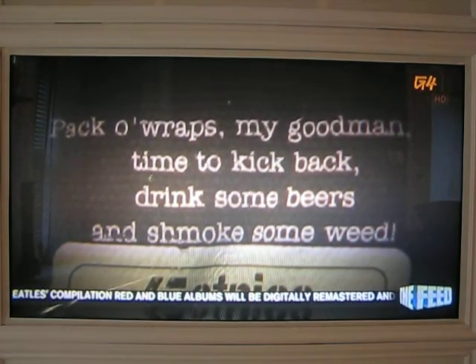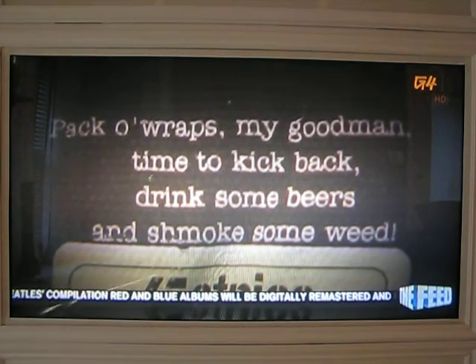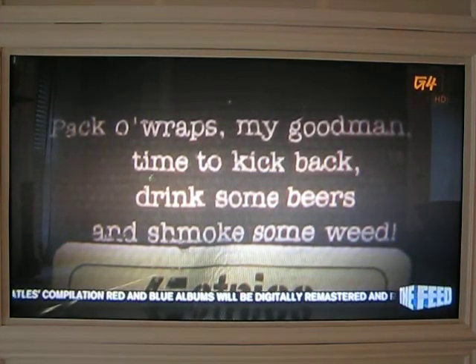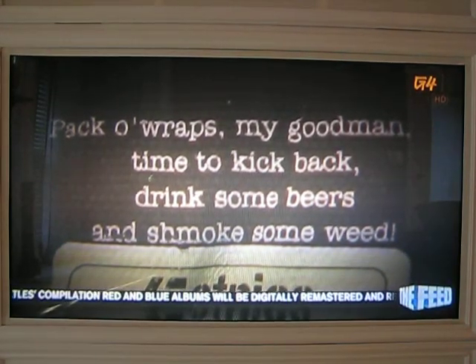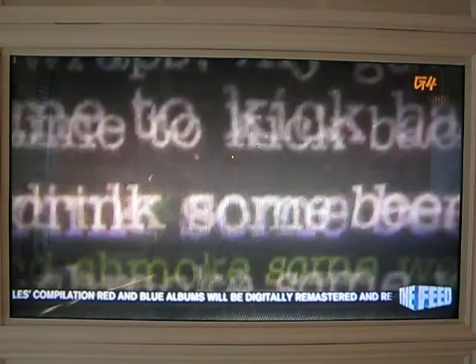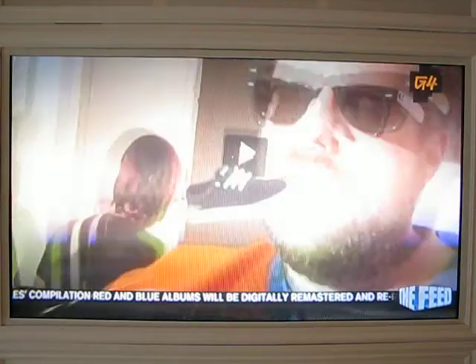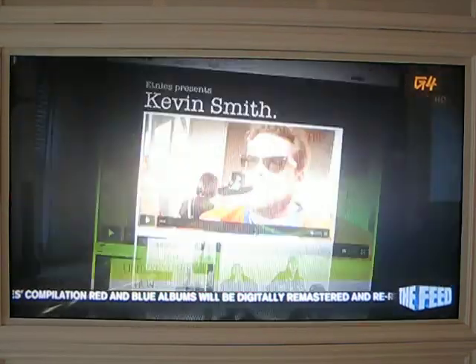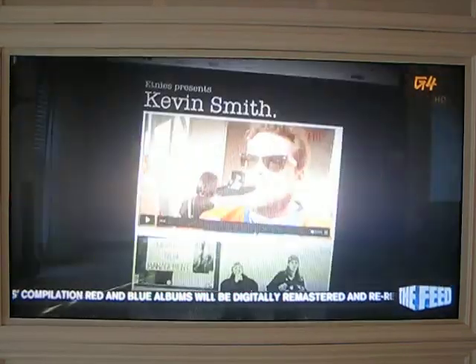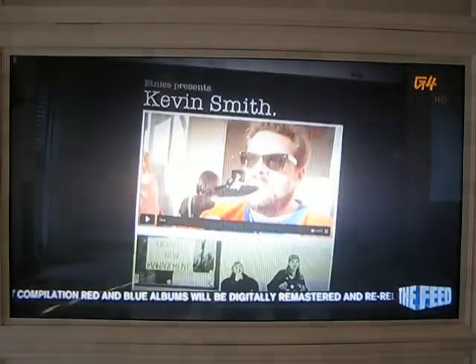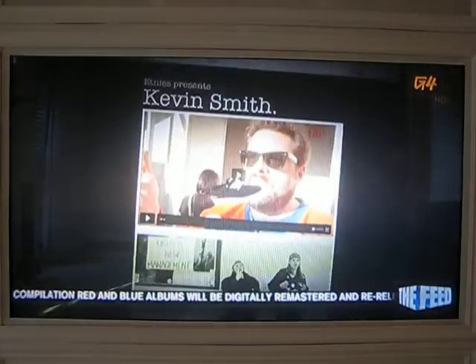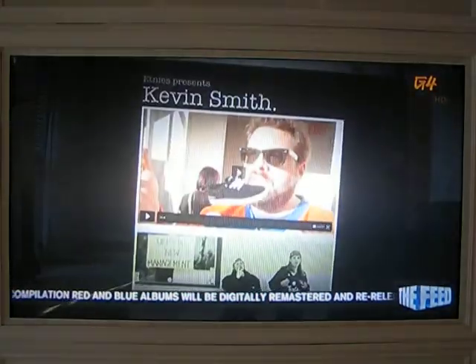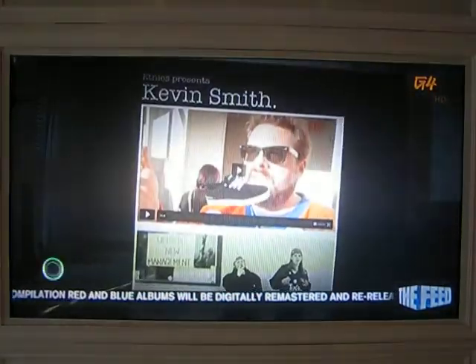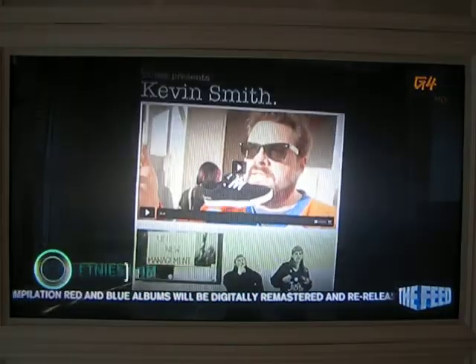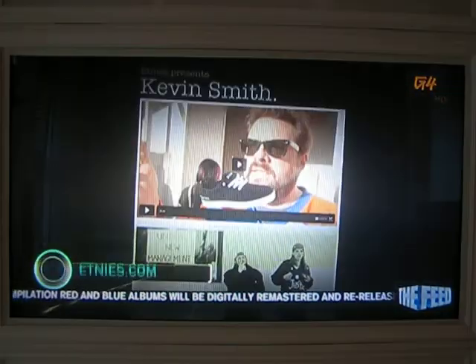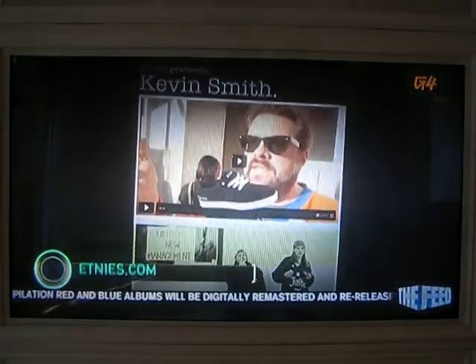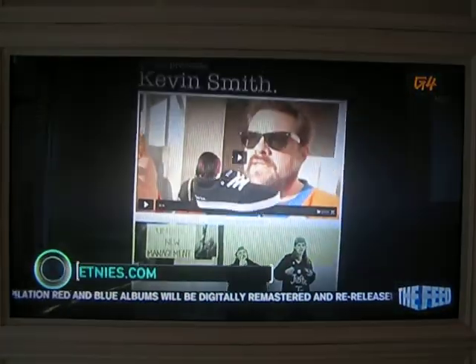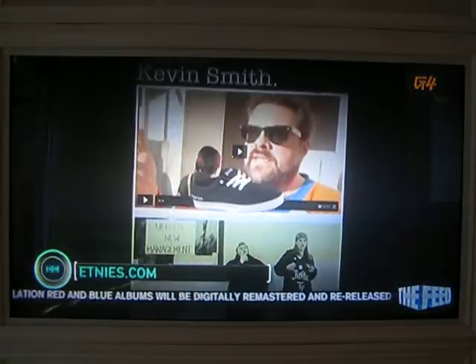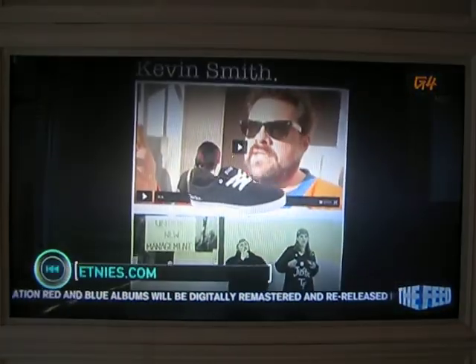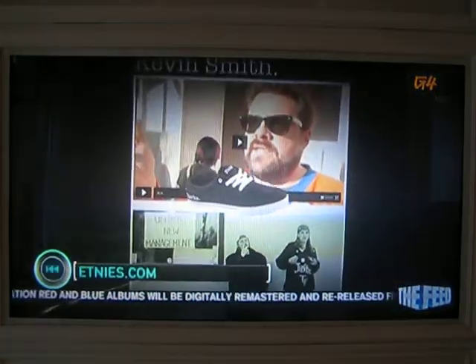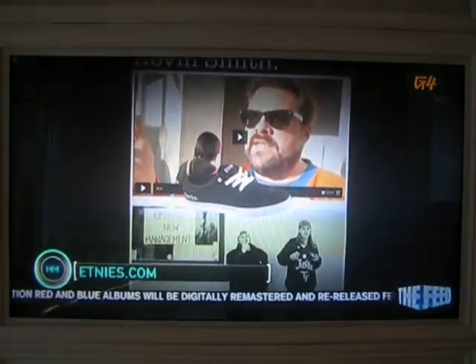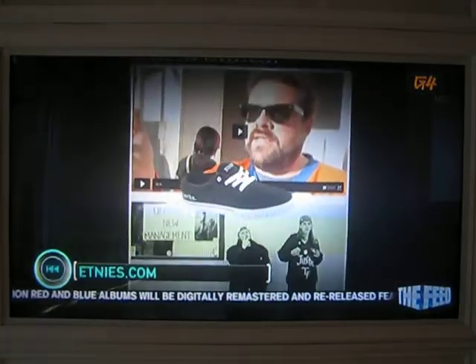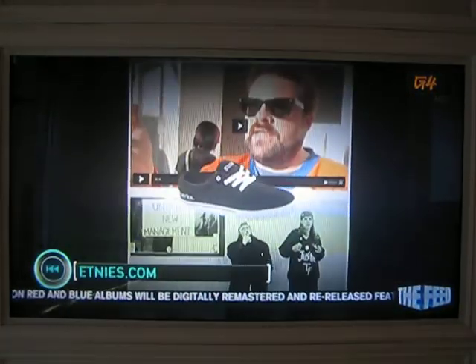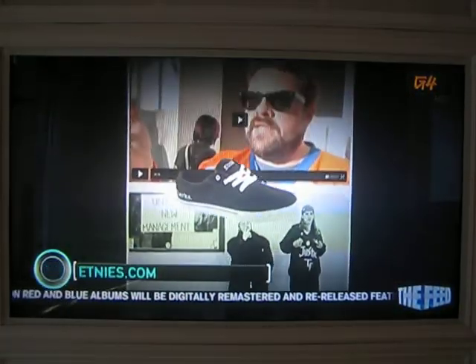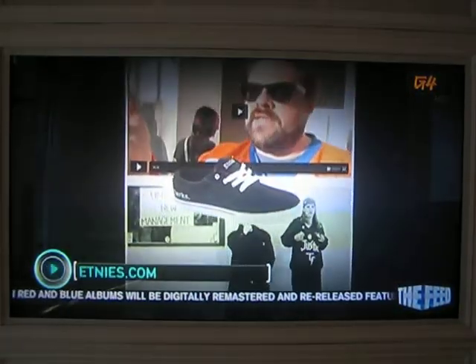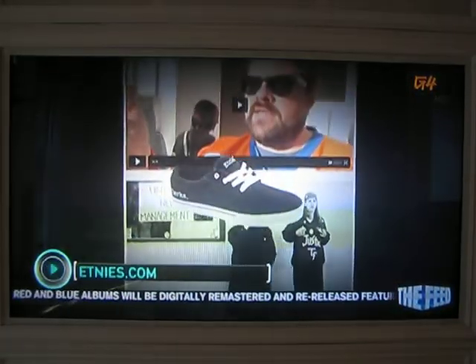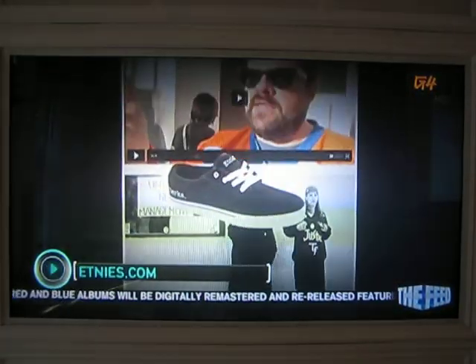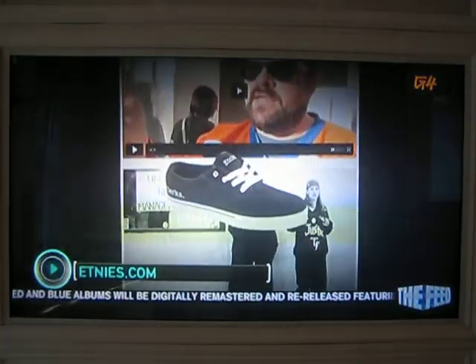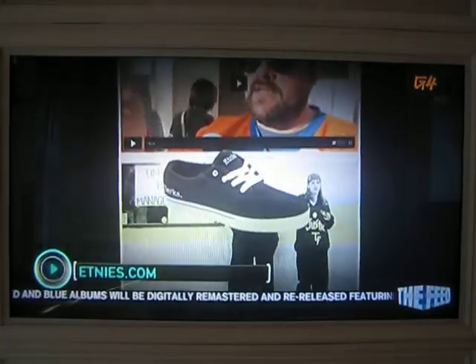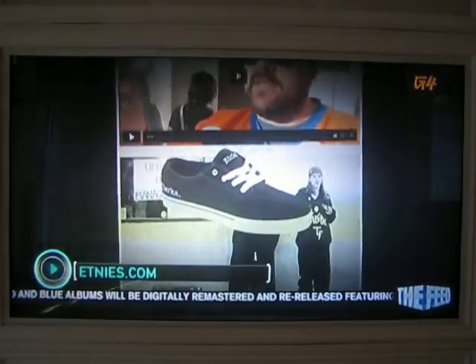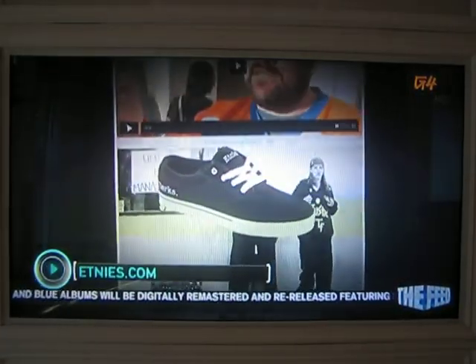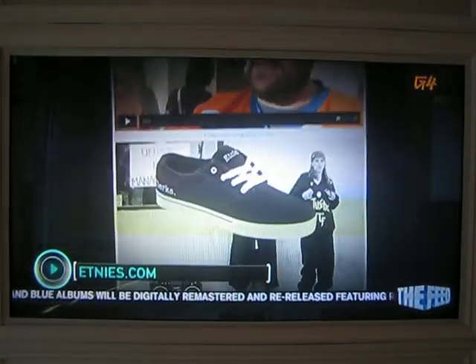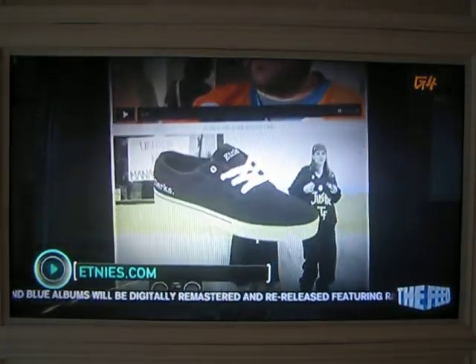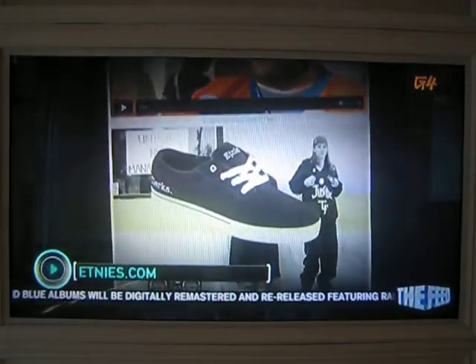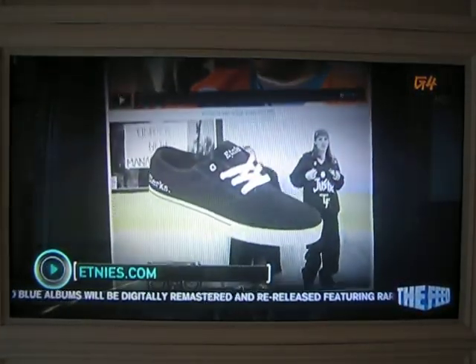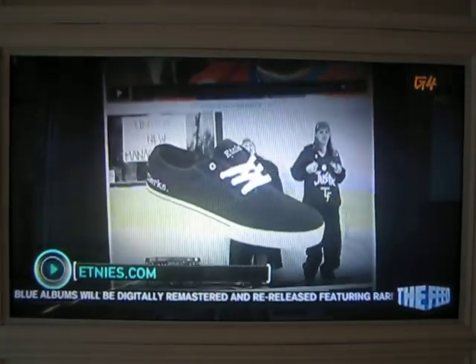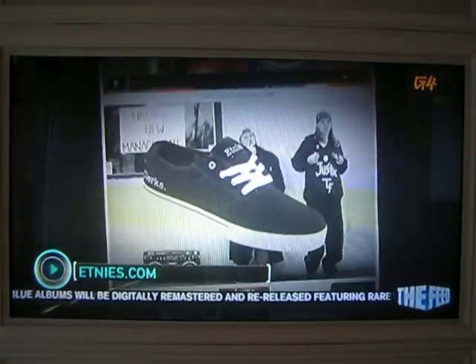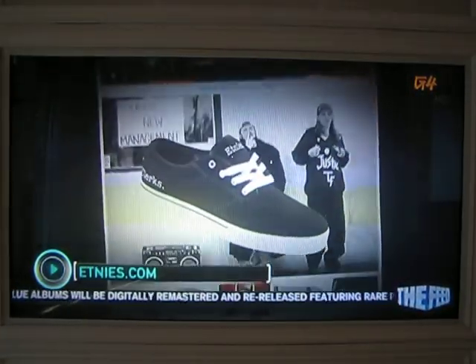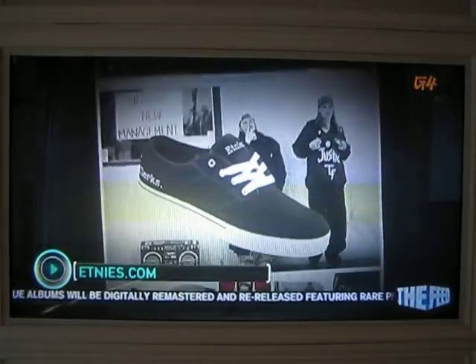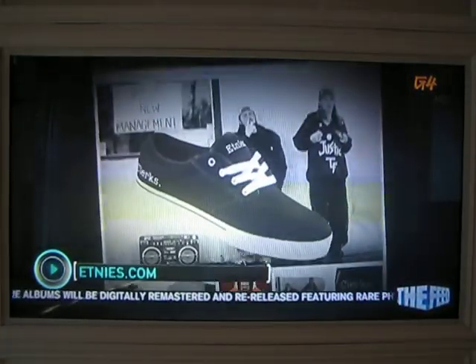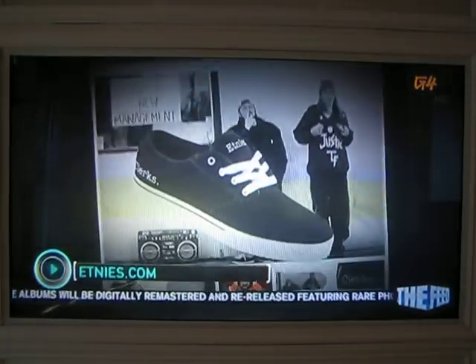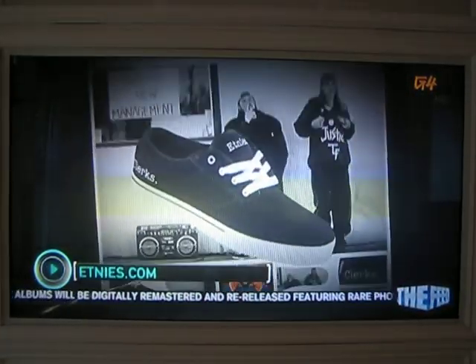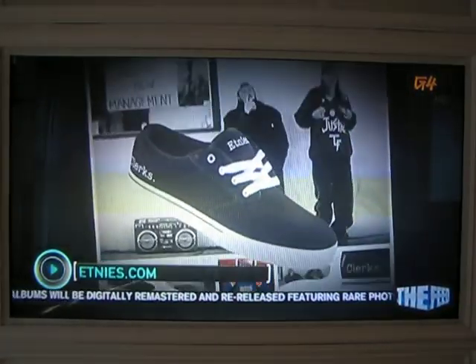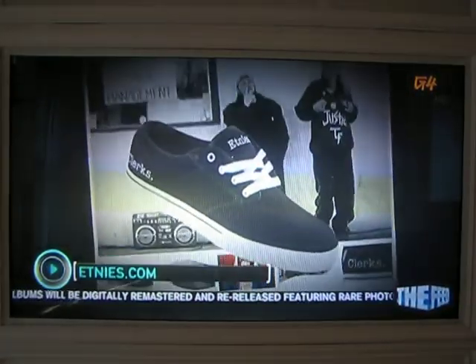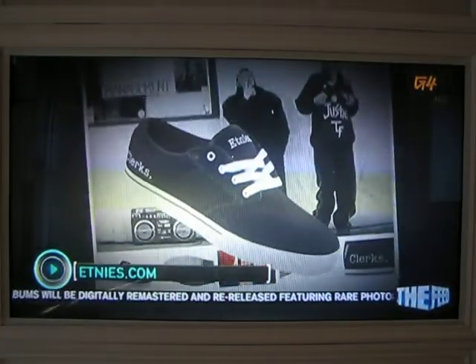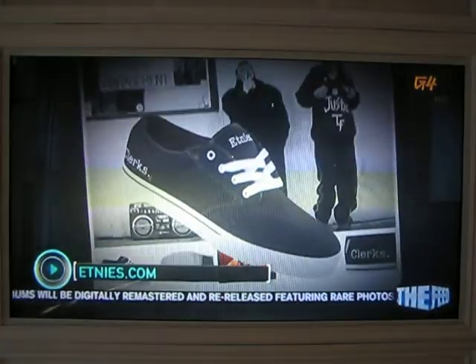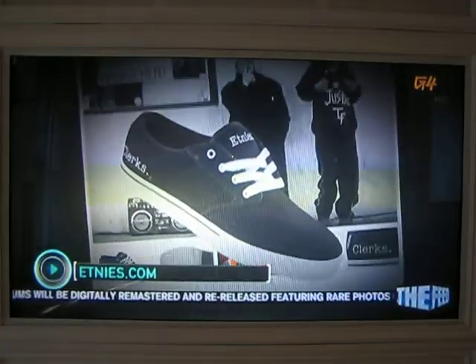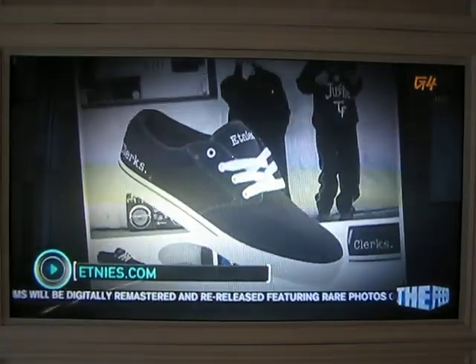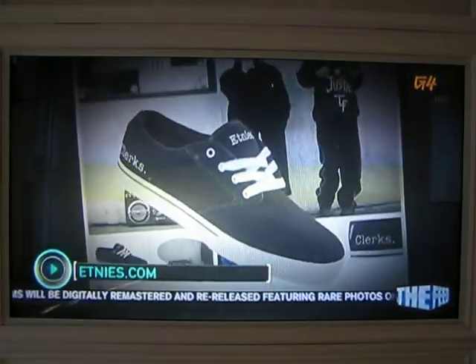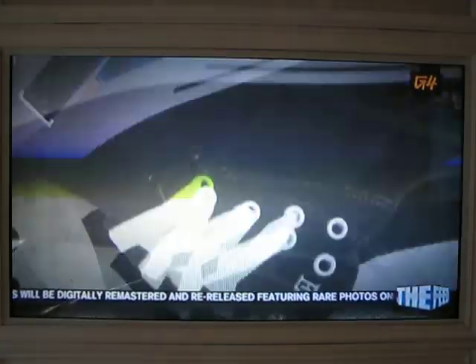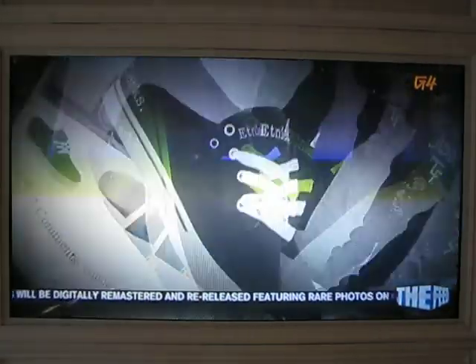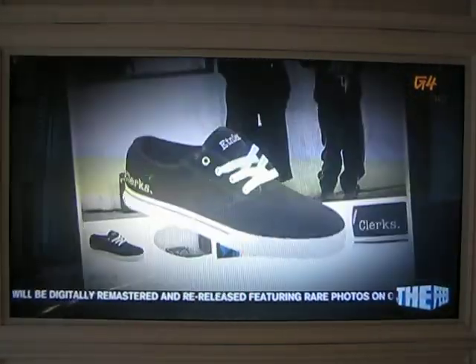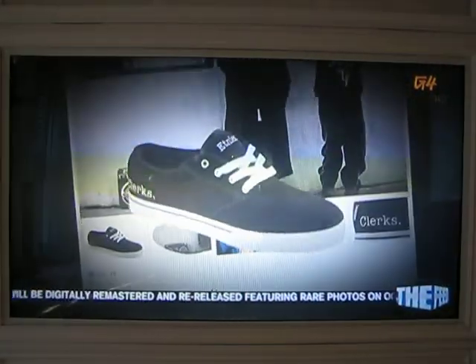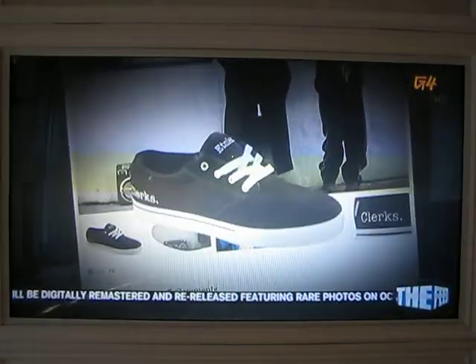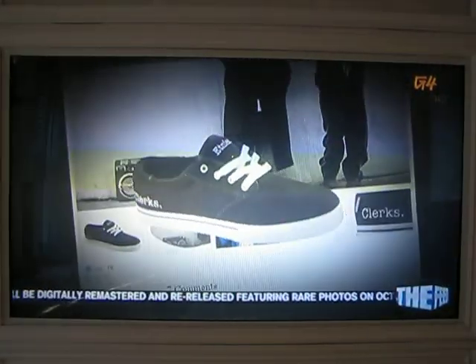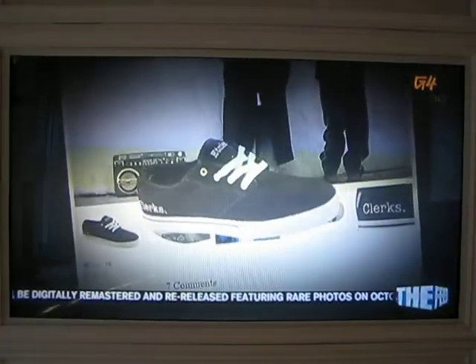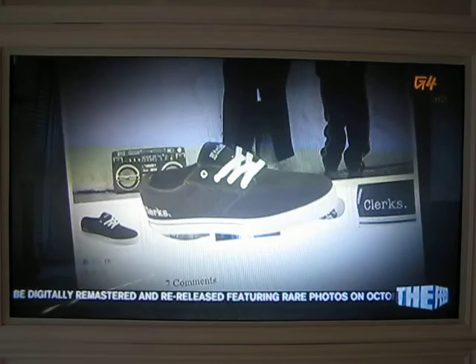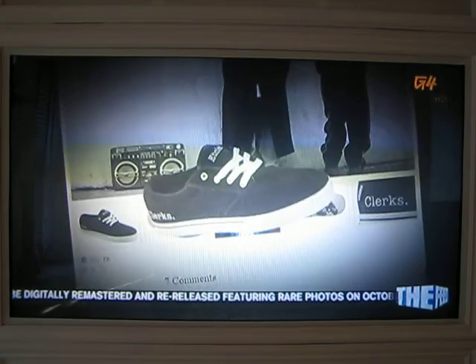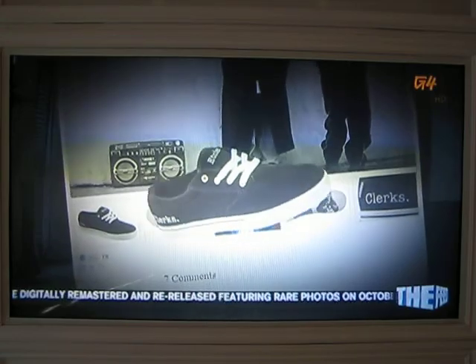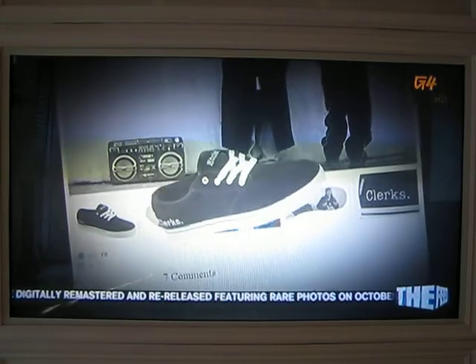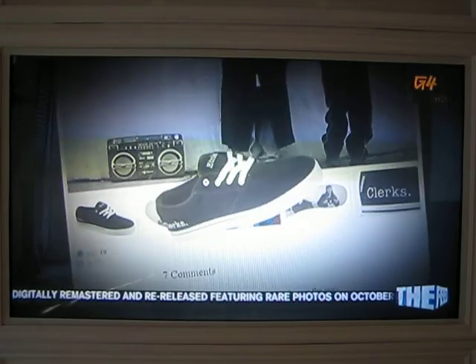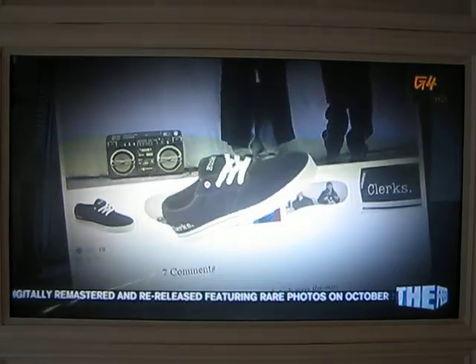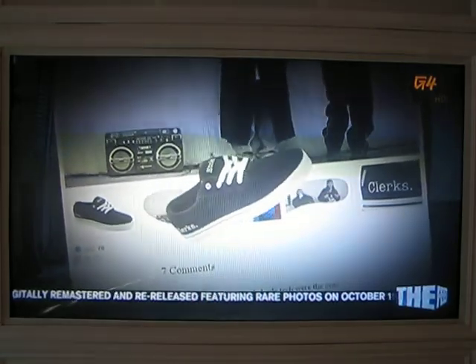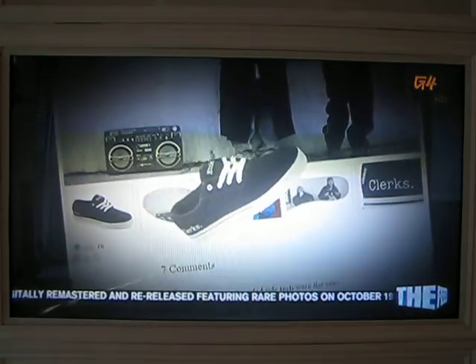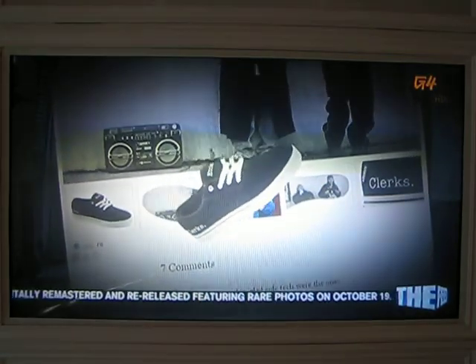Silent Bob fans should check out Etnies' website right now, as these are a limited edition with only 300 pairs being made.